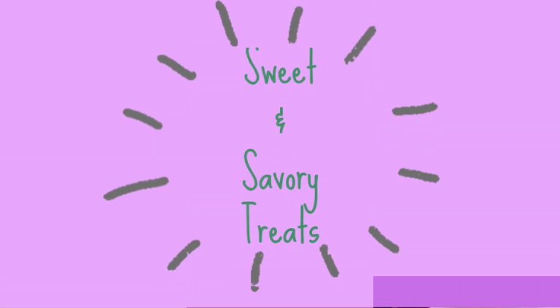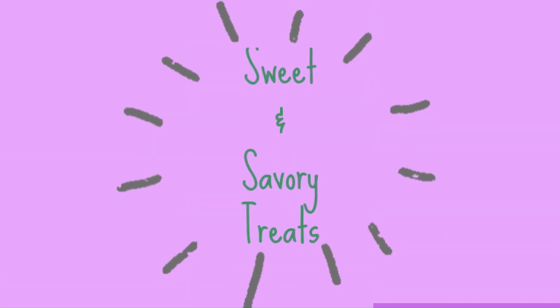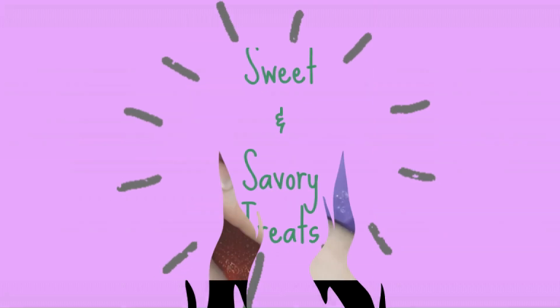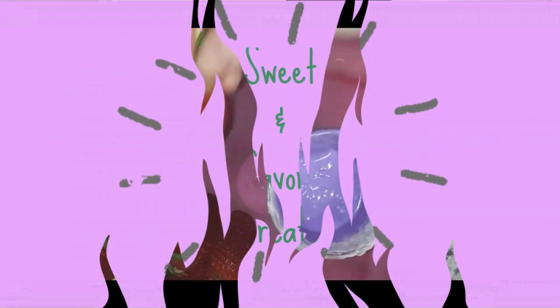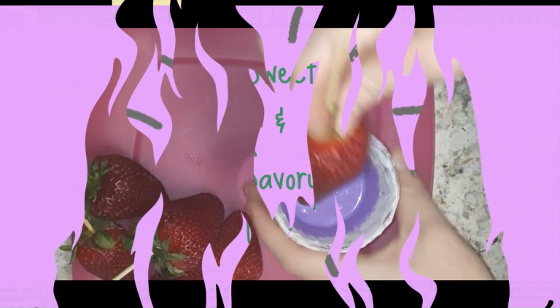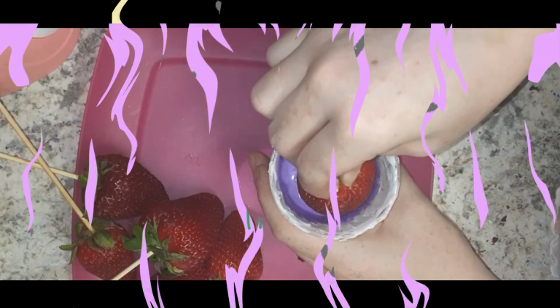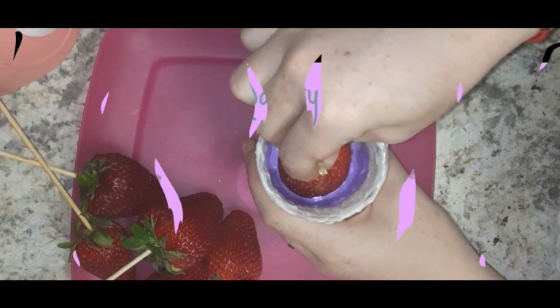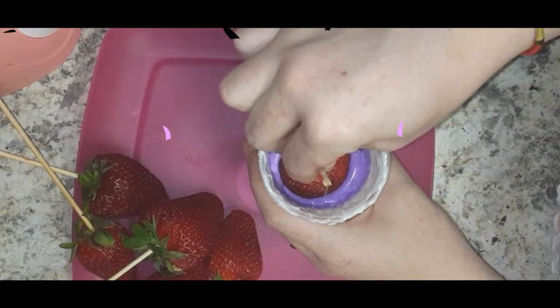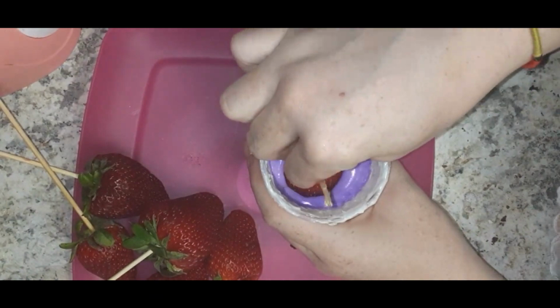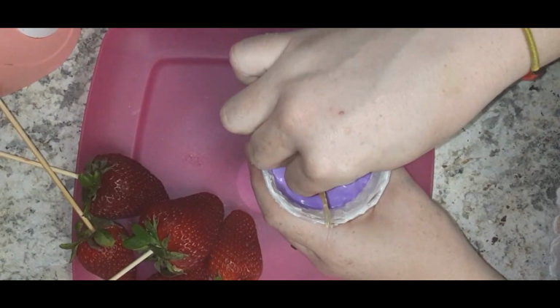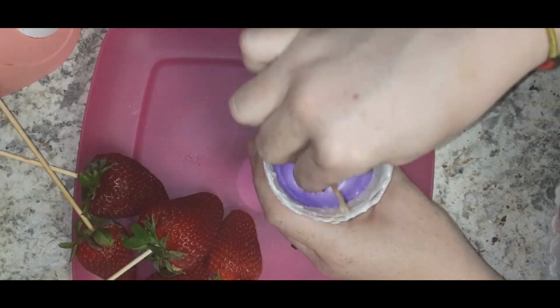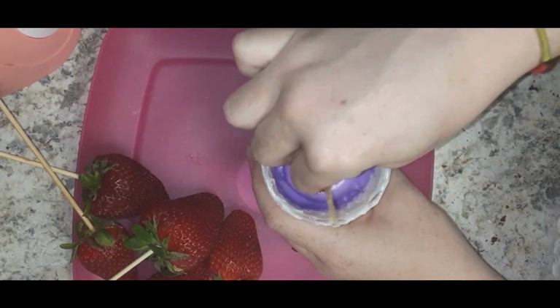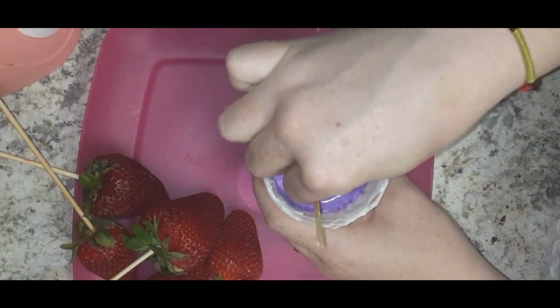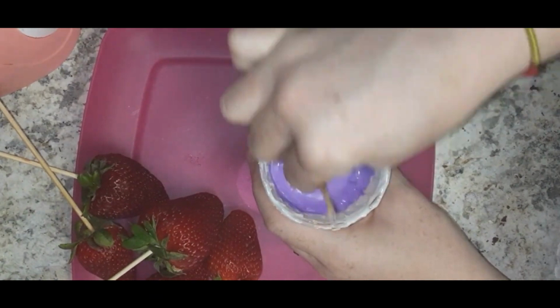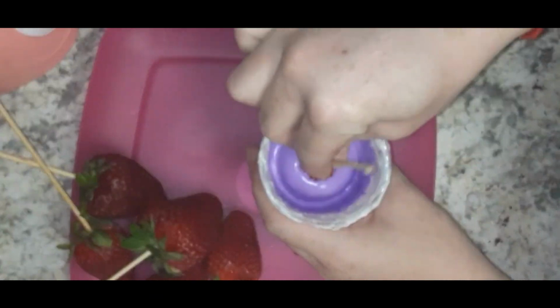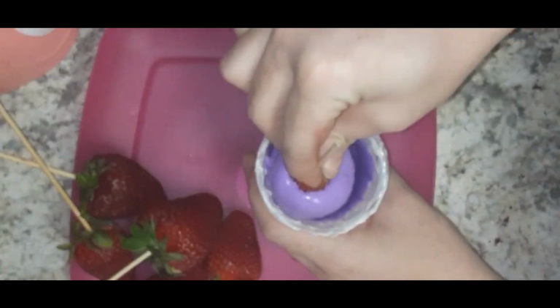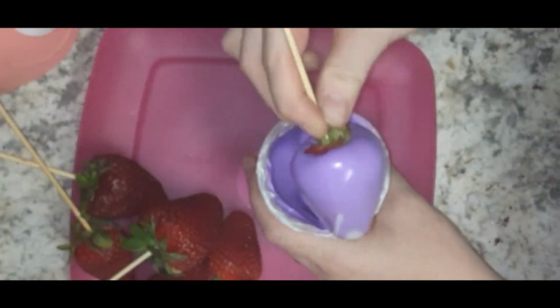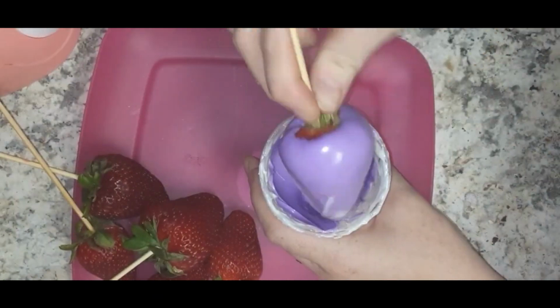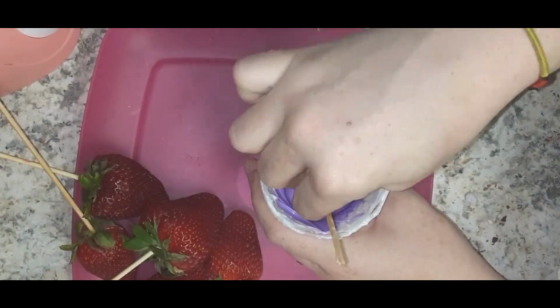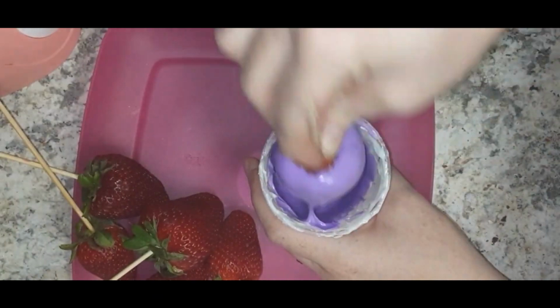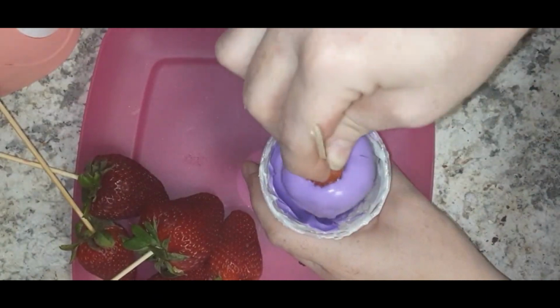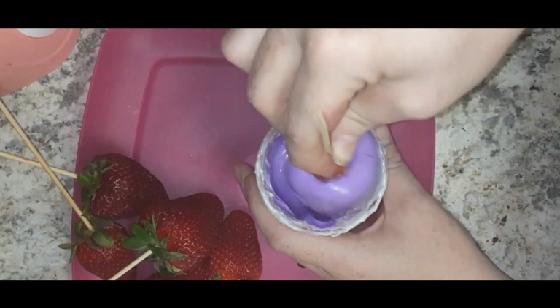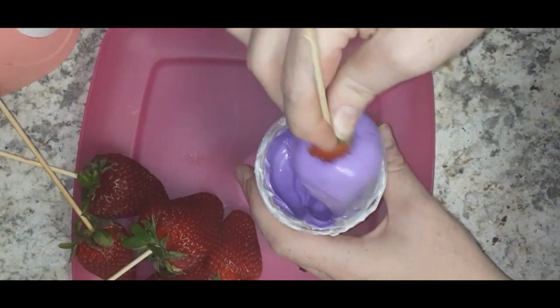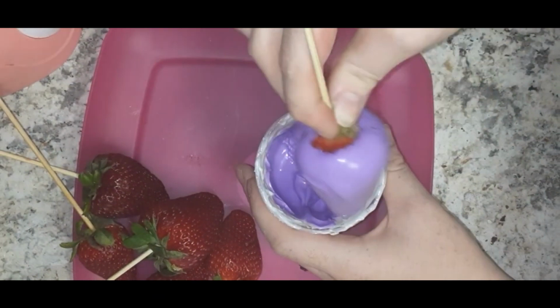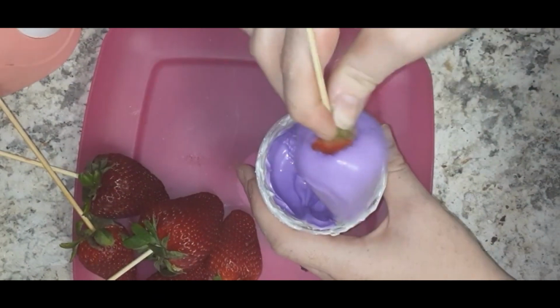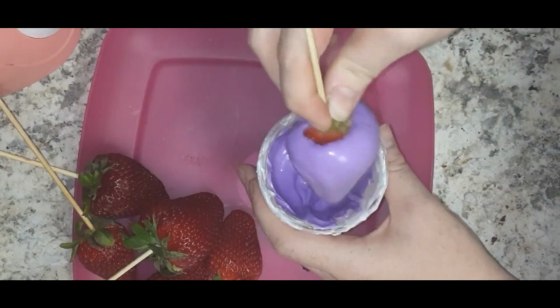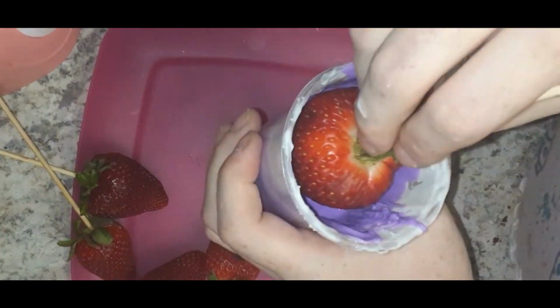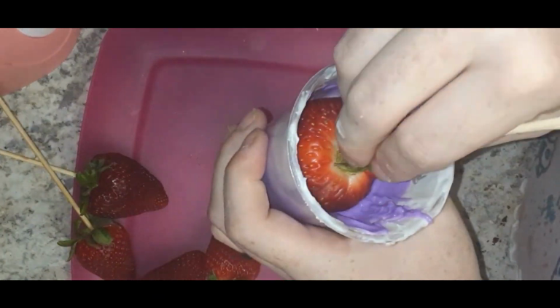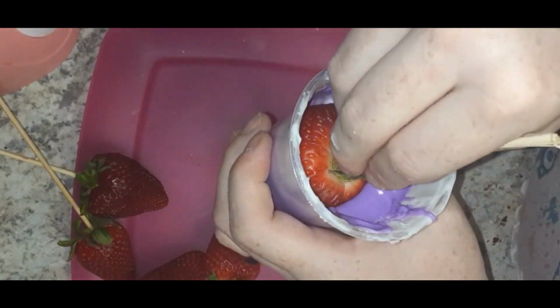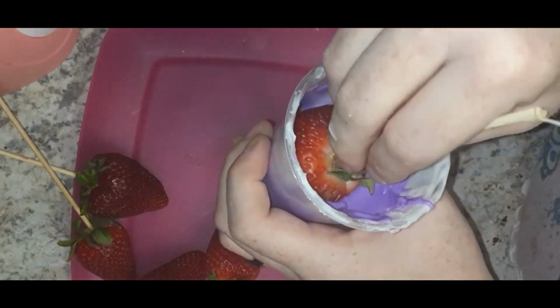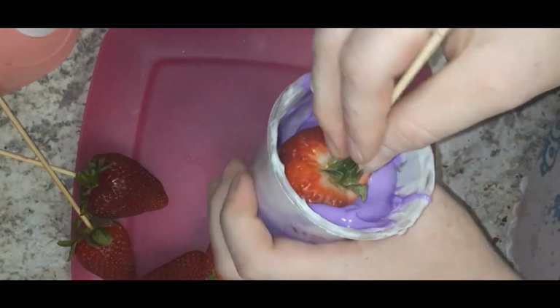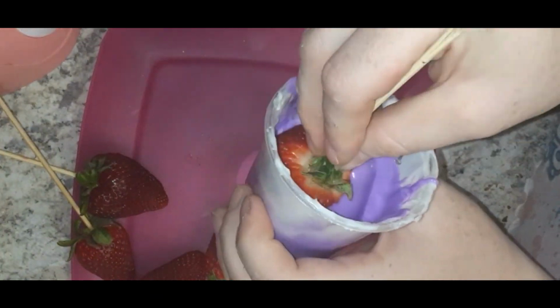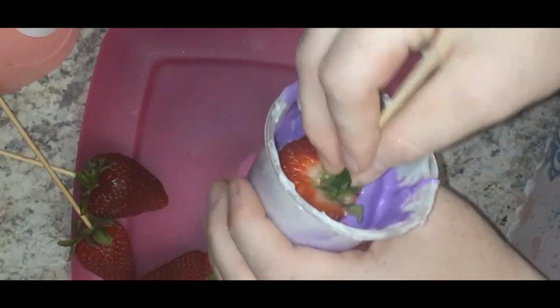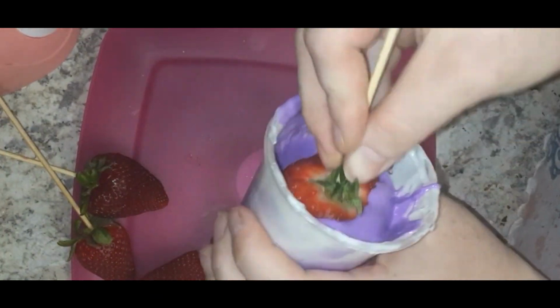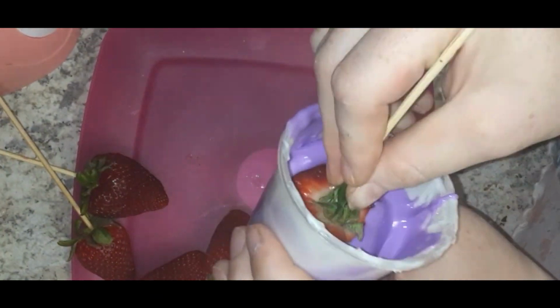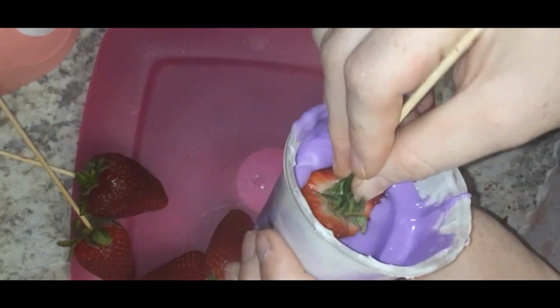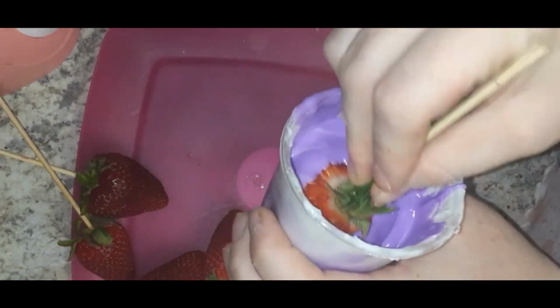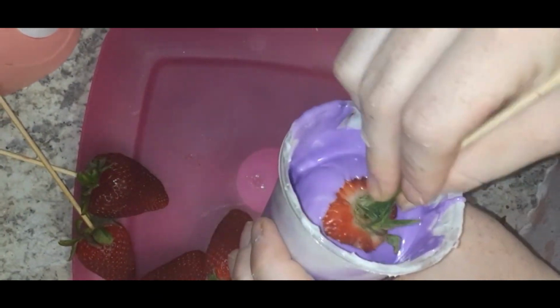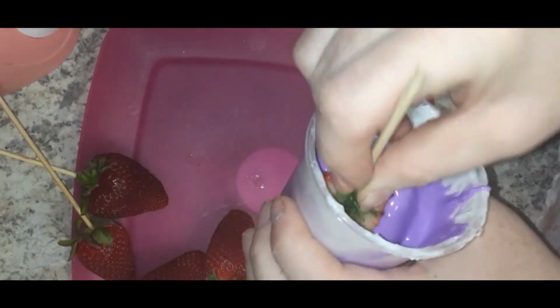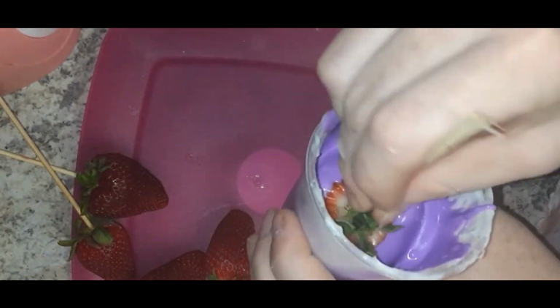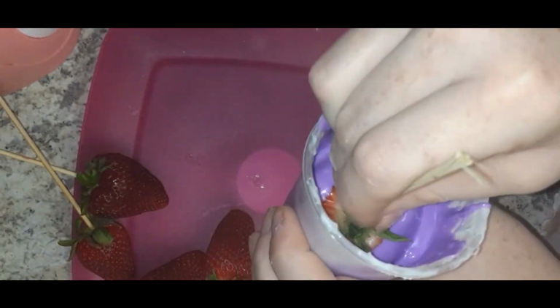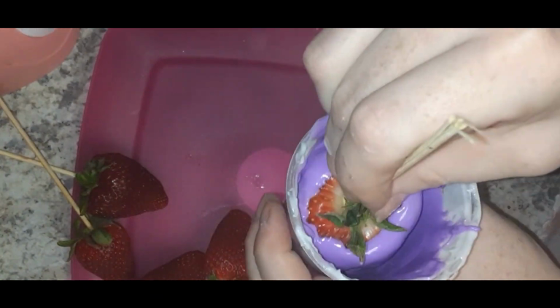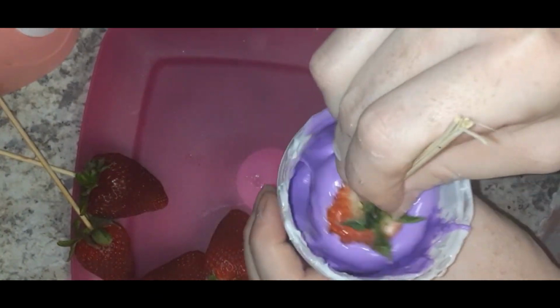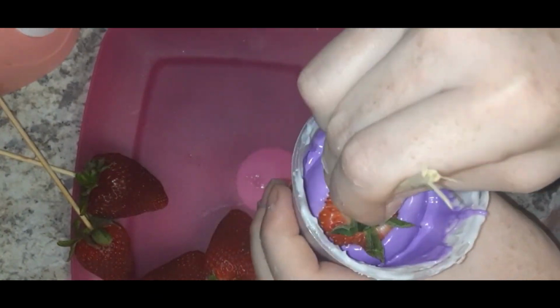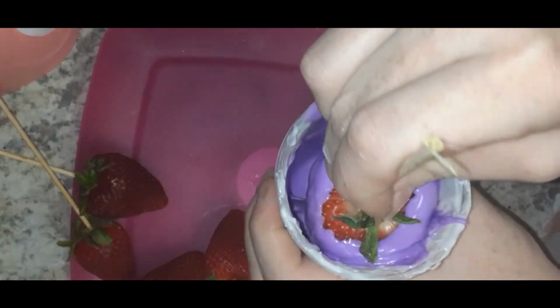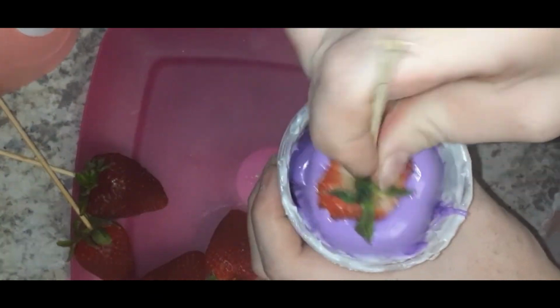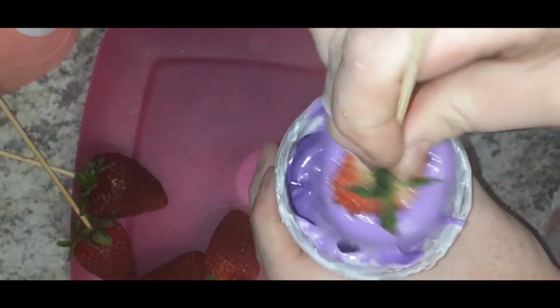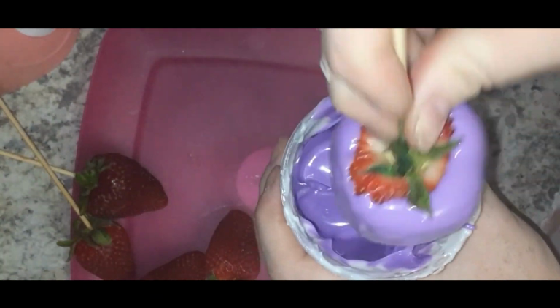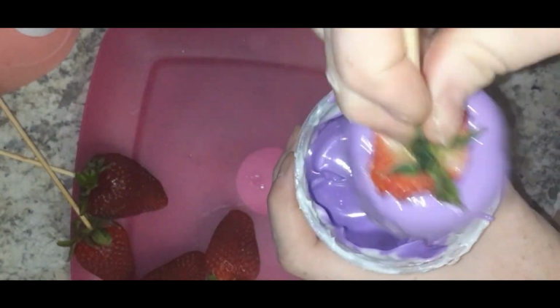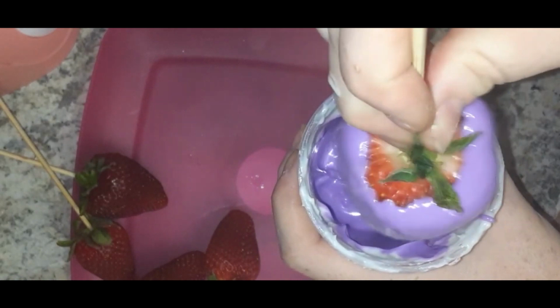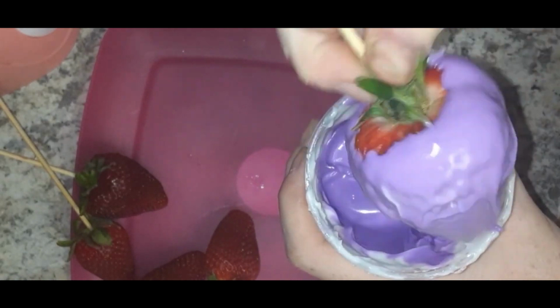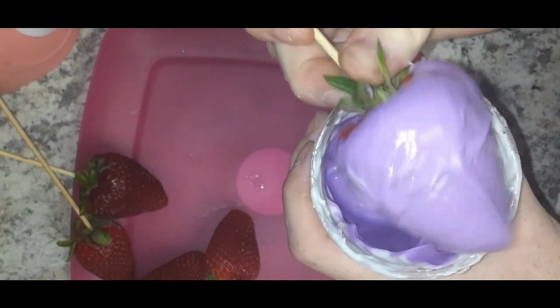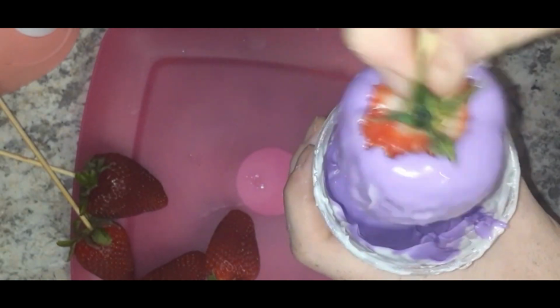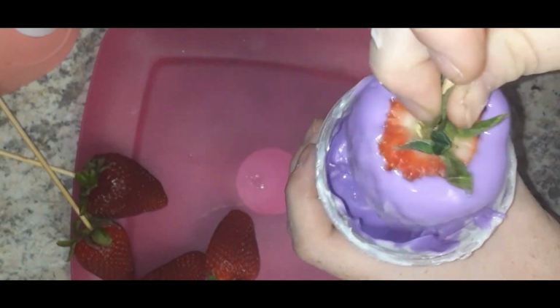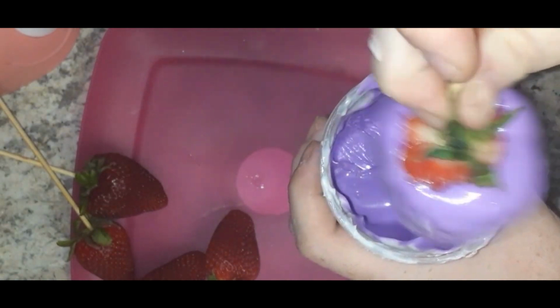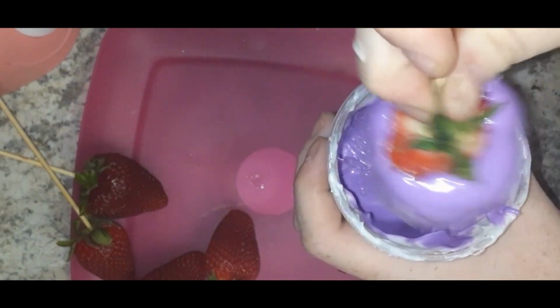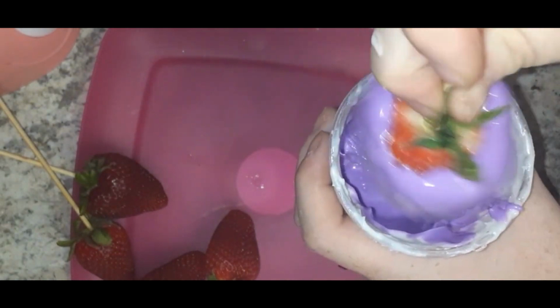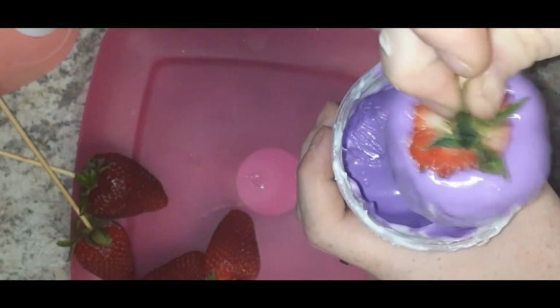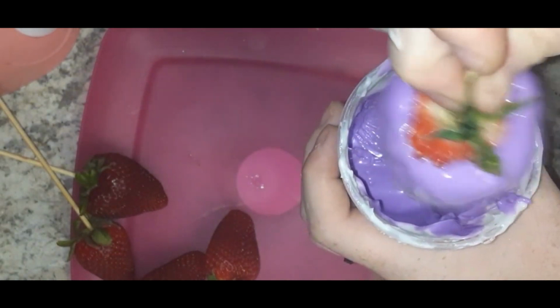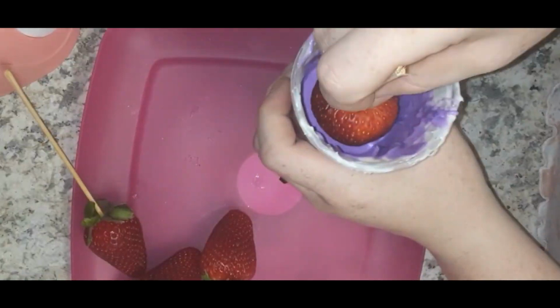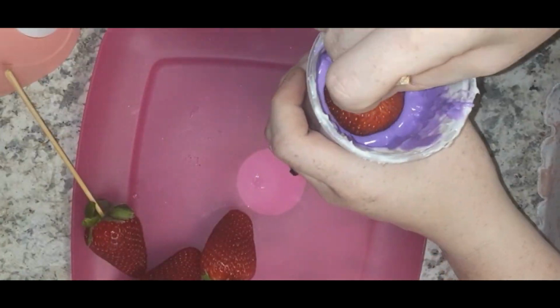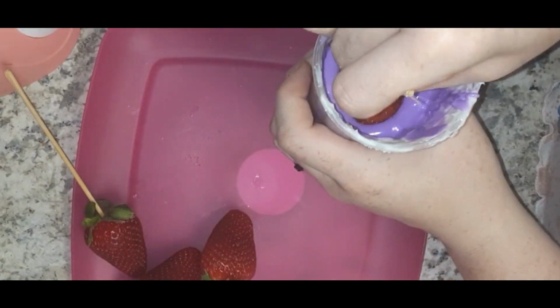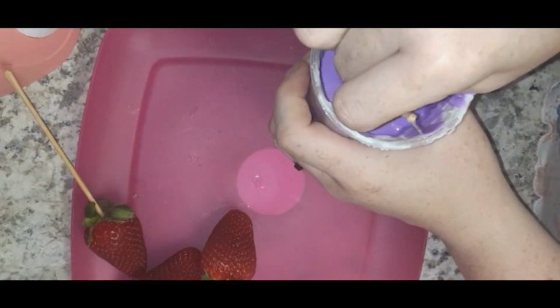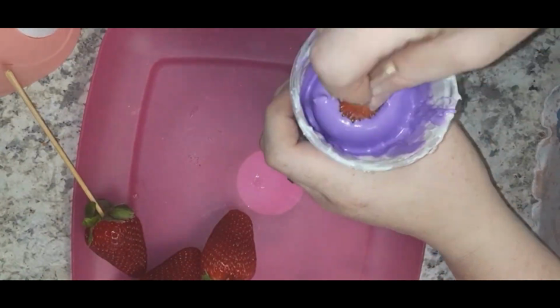Hello beautiful buds, welcome back to my channel! Today we're going to be making purple chocolate covered strawberries. This is me dipping the first of them.